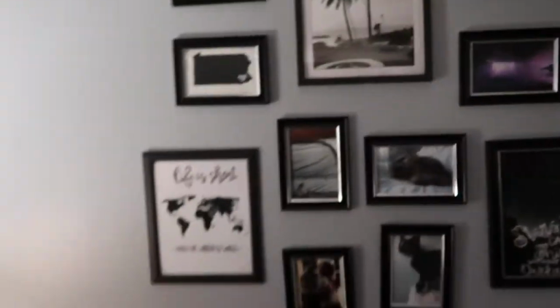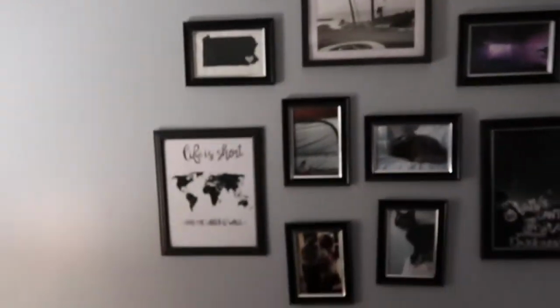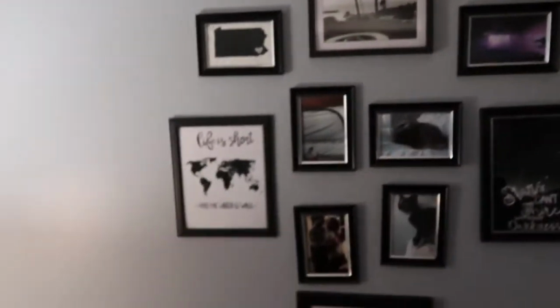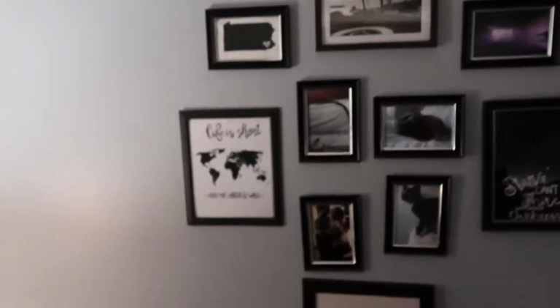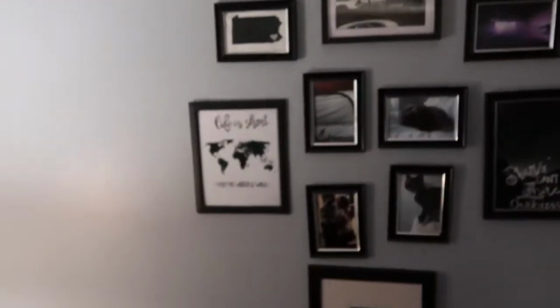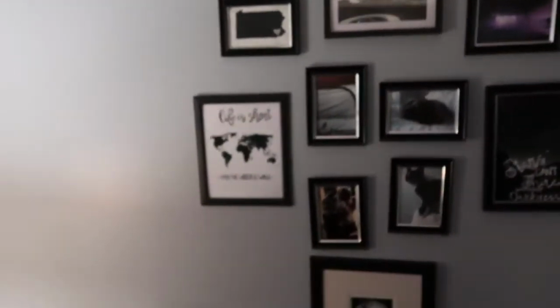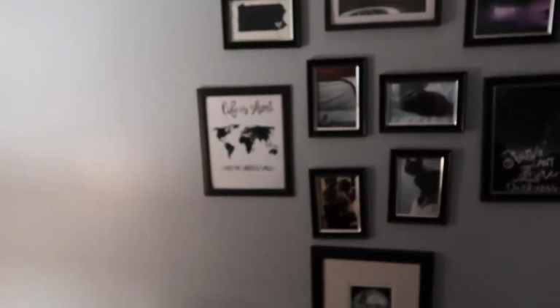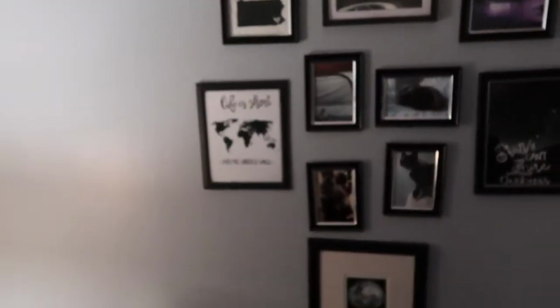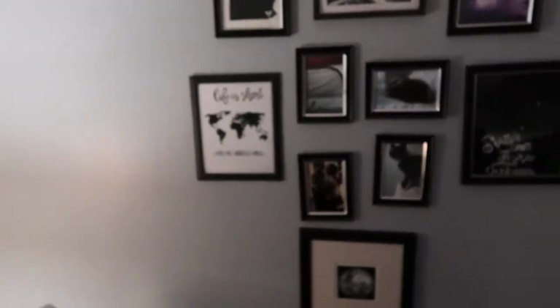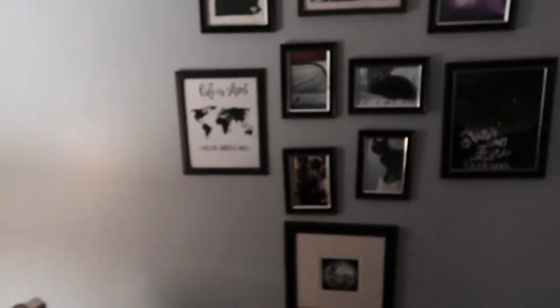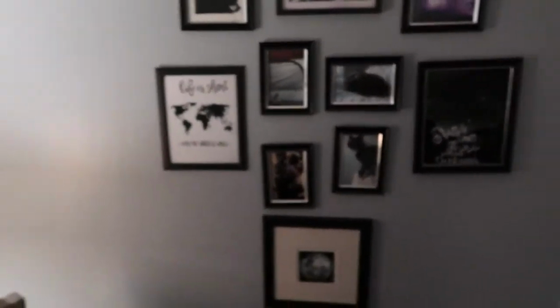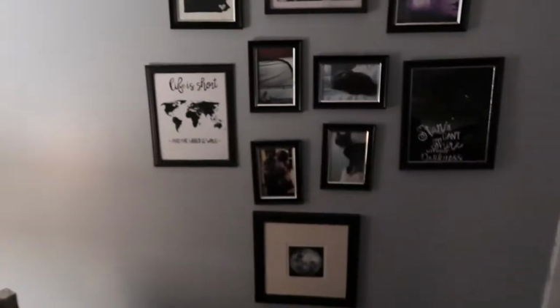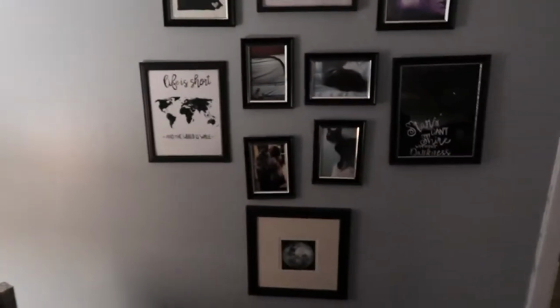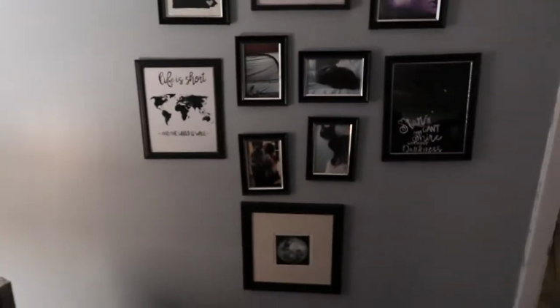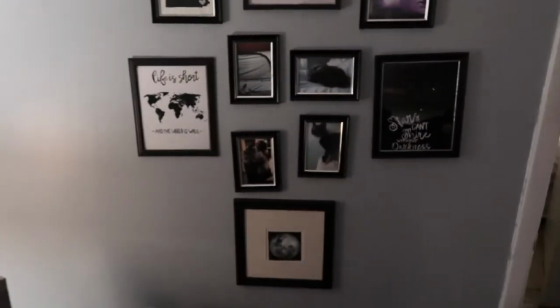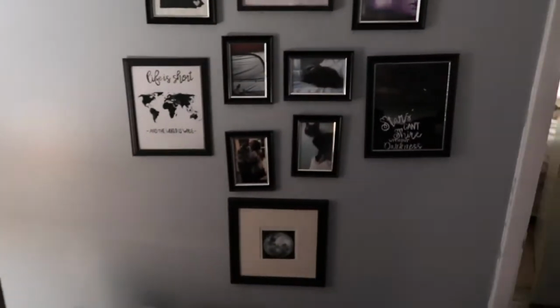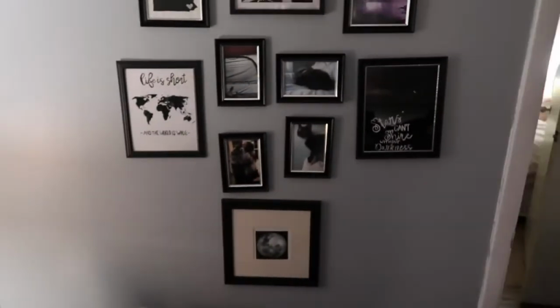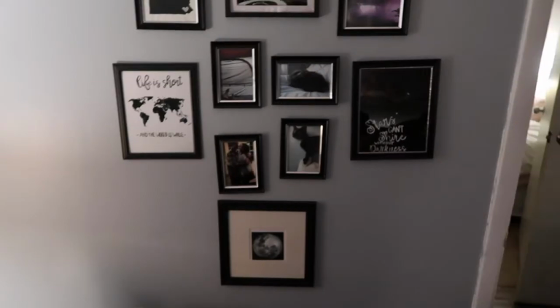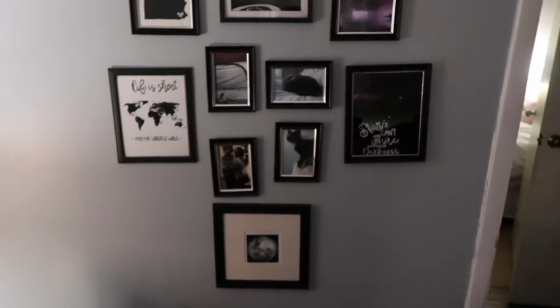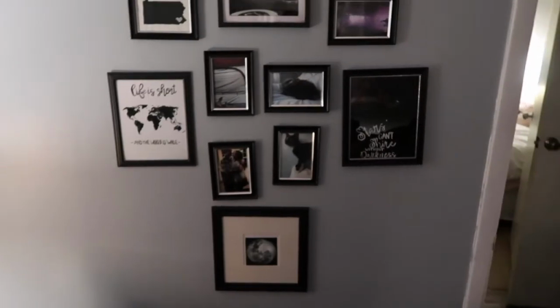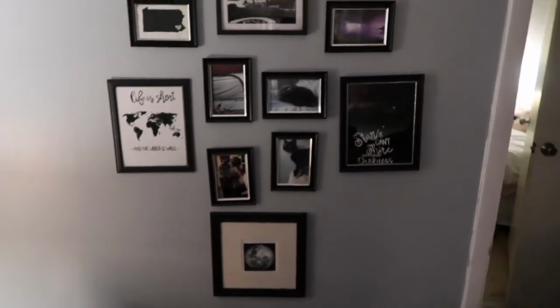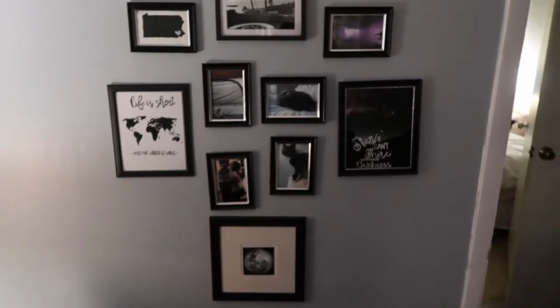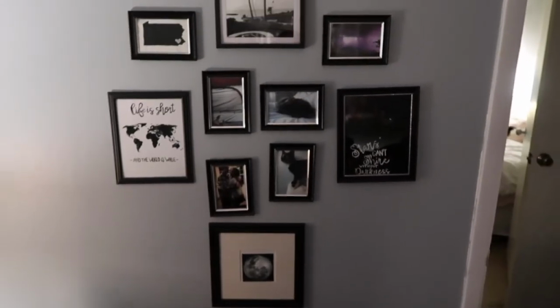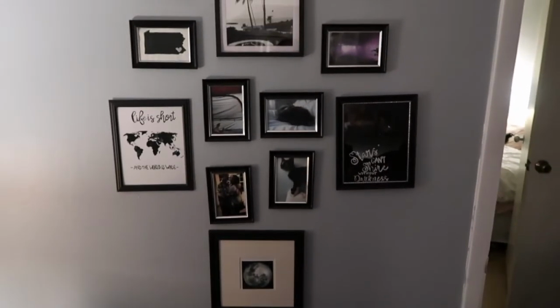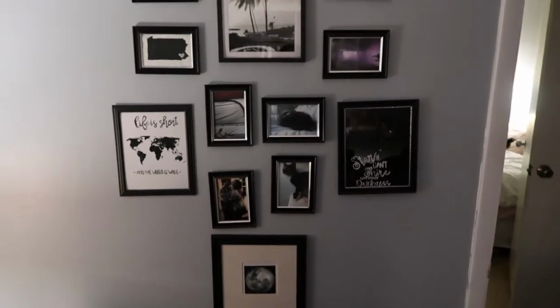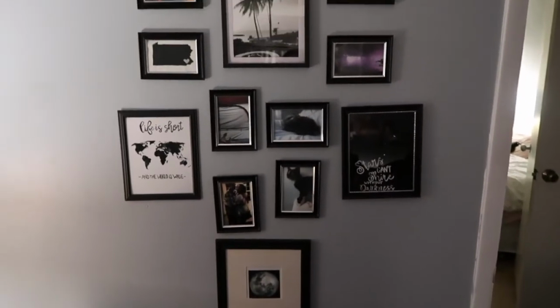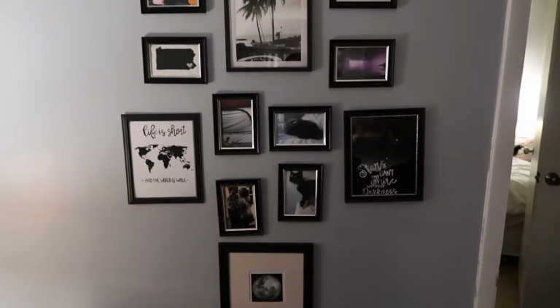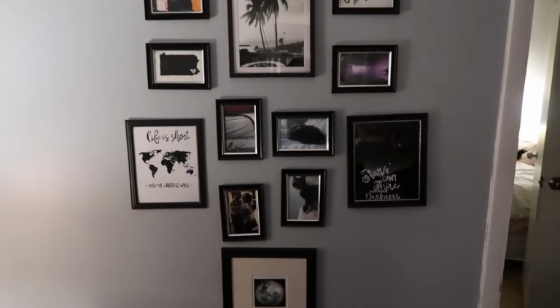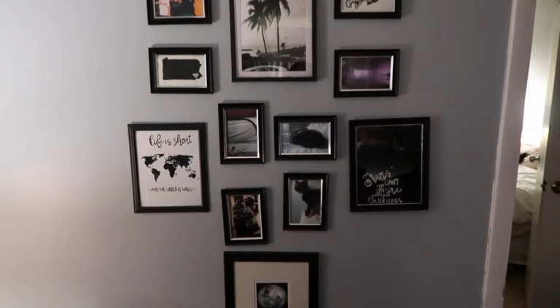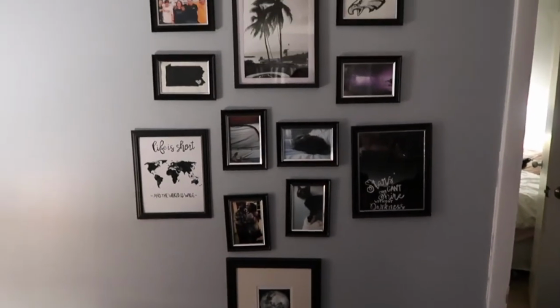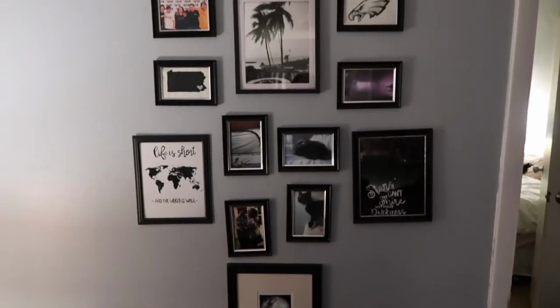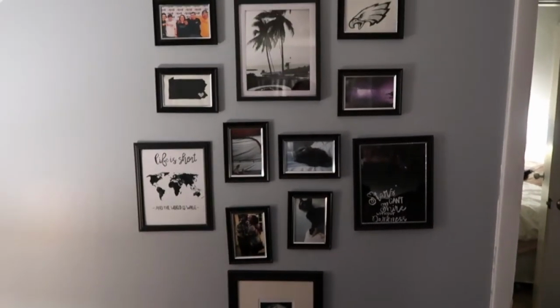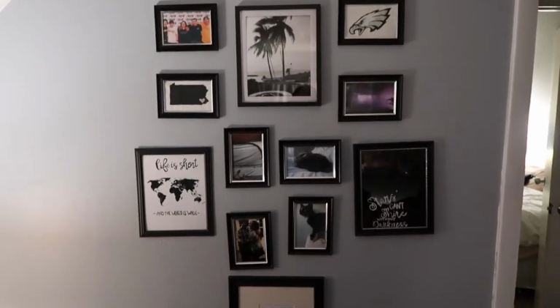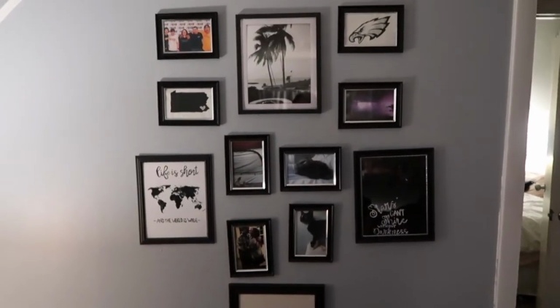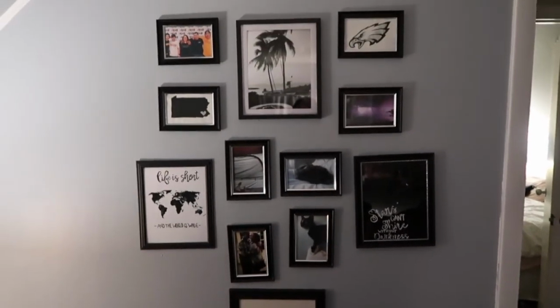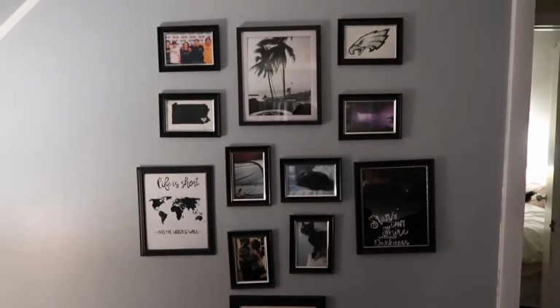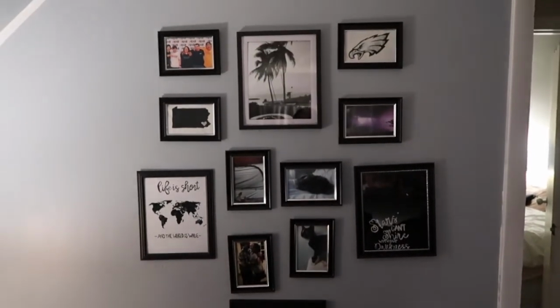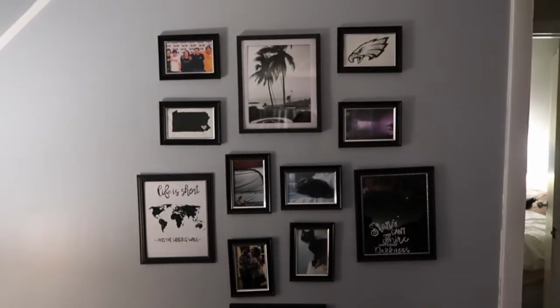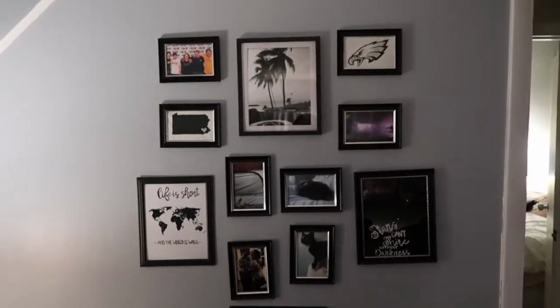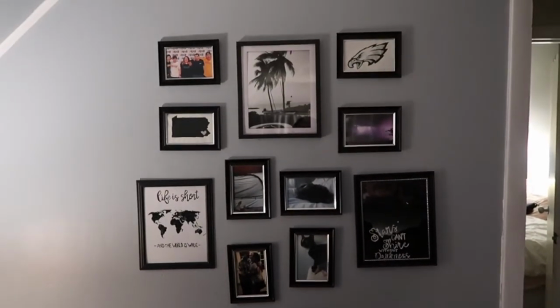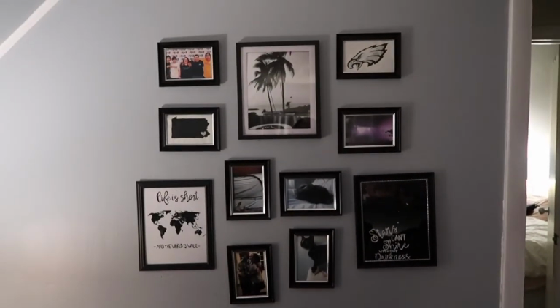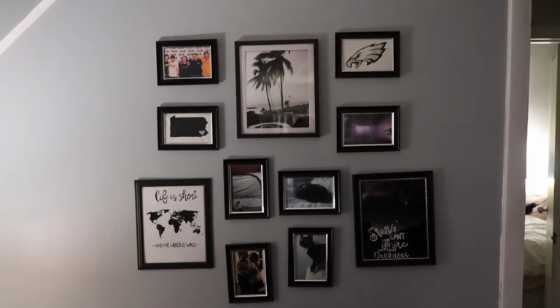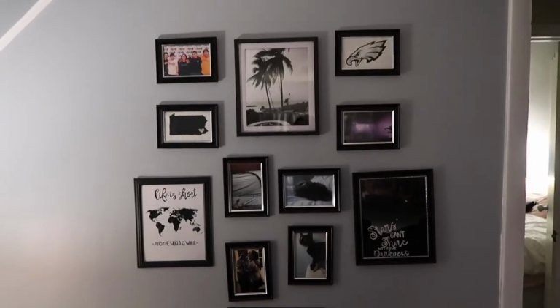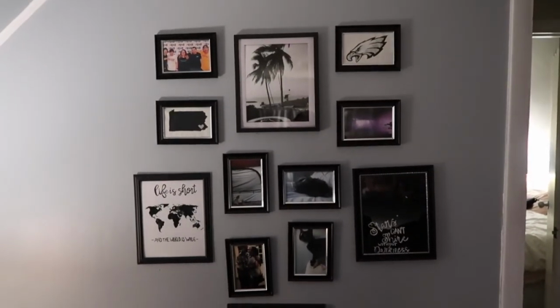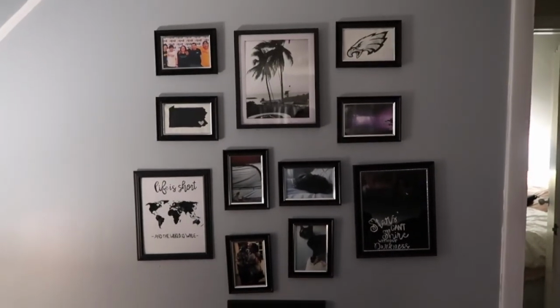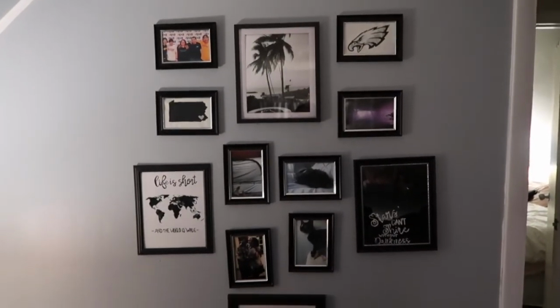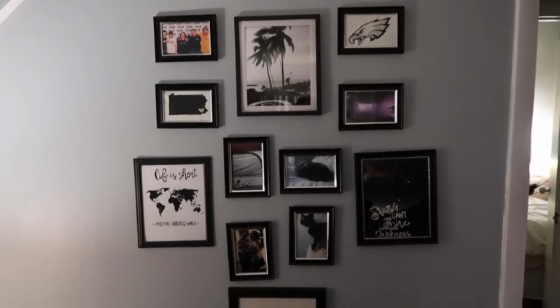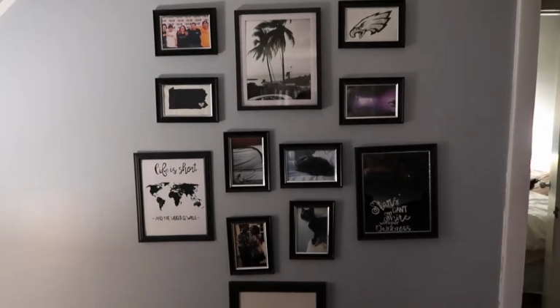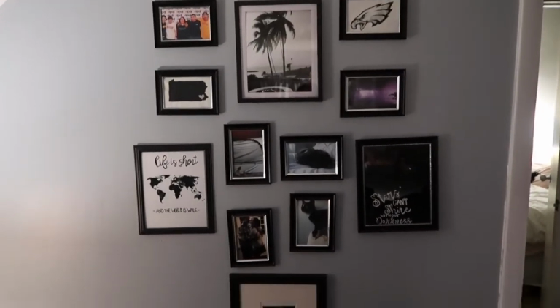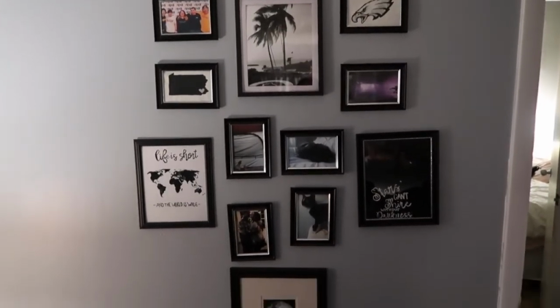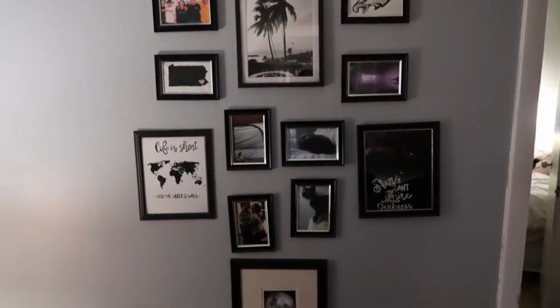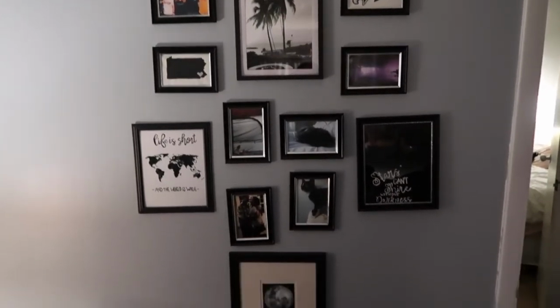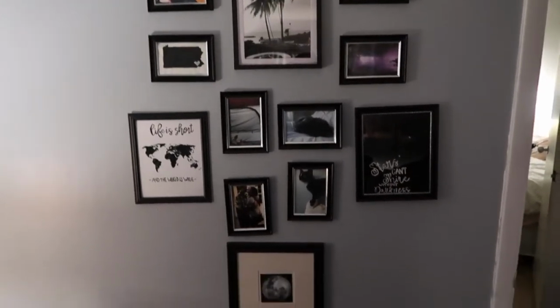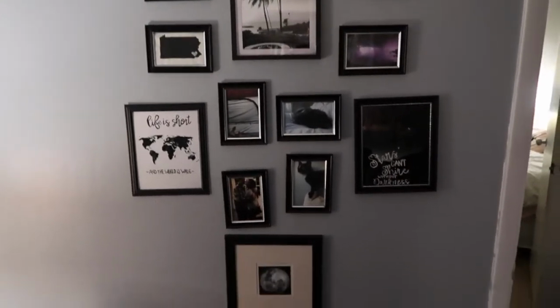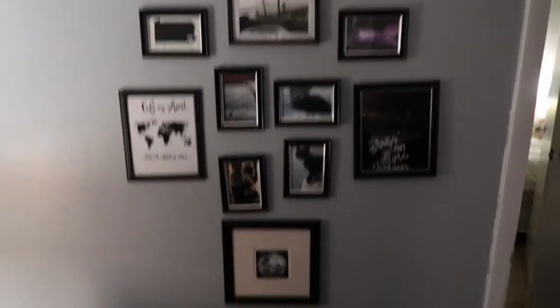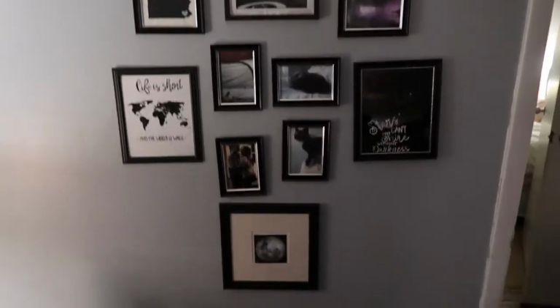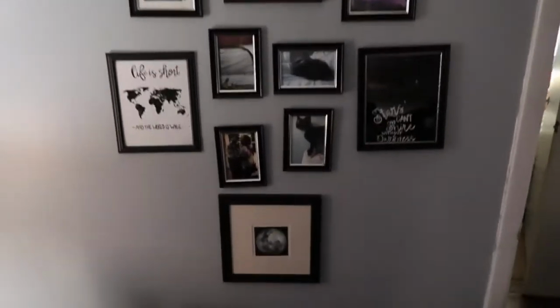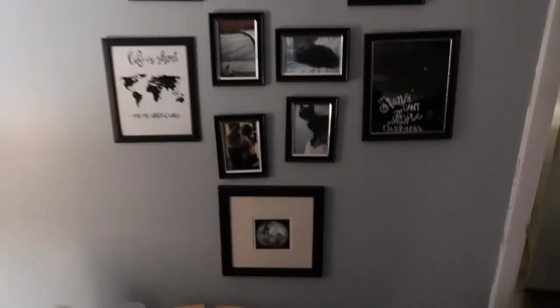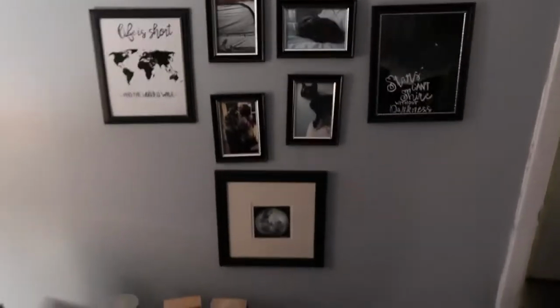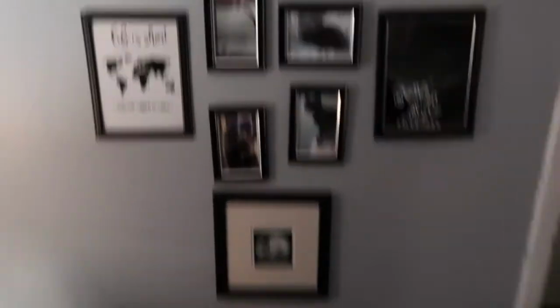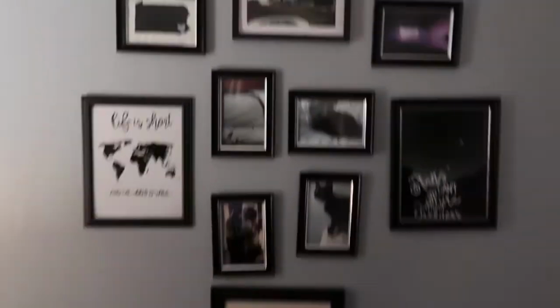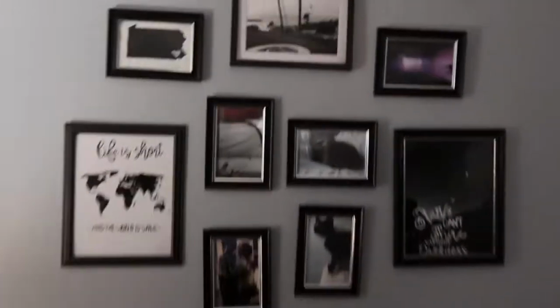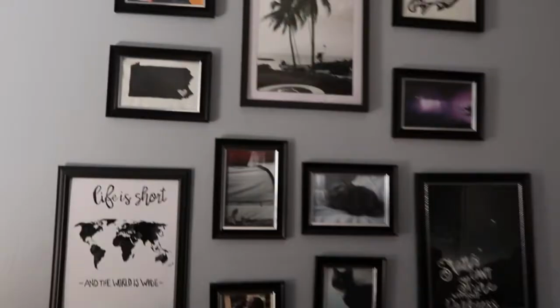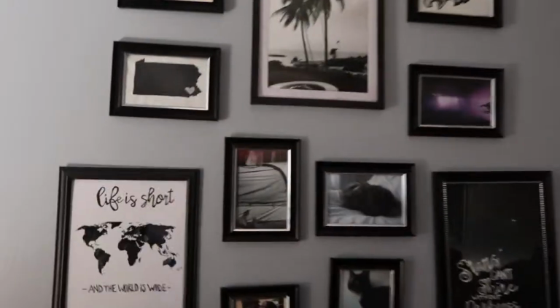I know a lot of the pictures look really crooked, but it's because I got my frames from the dollar store, so they're cheap and just not even.